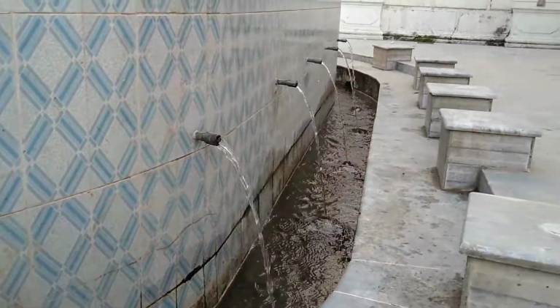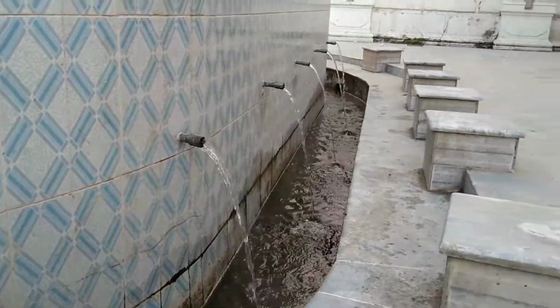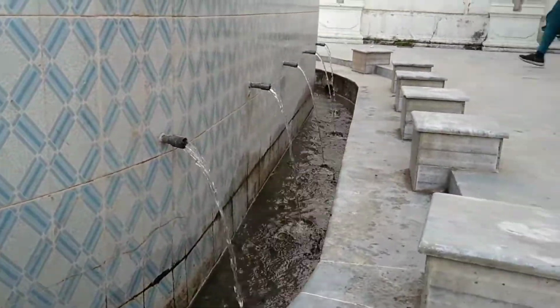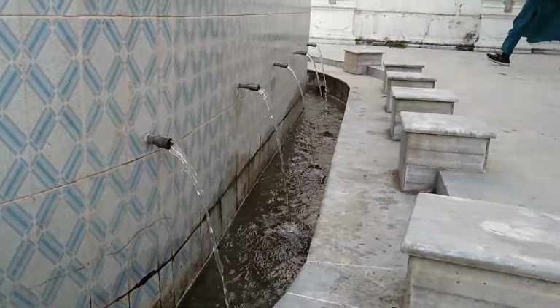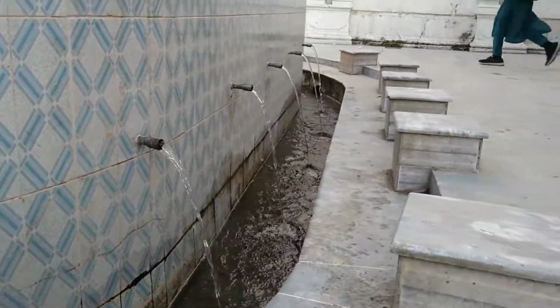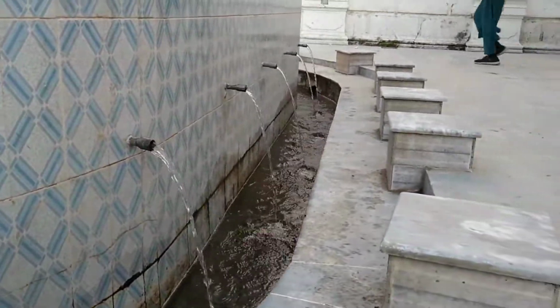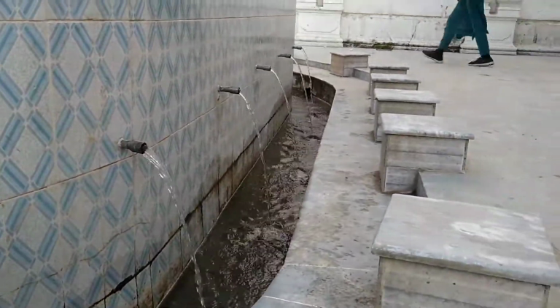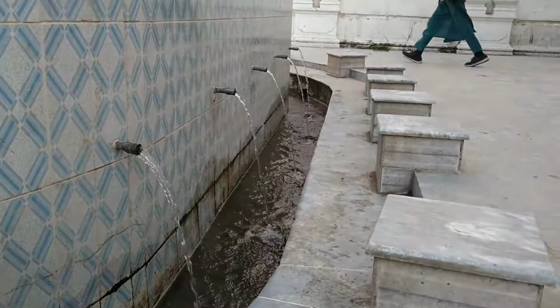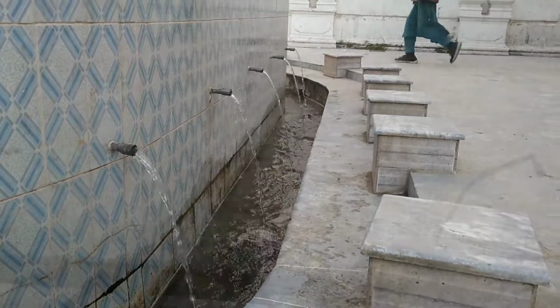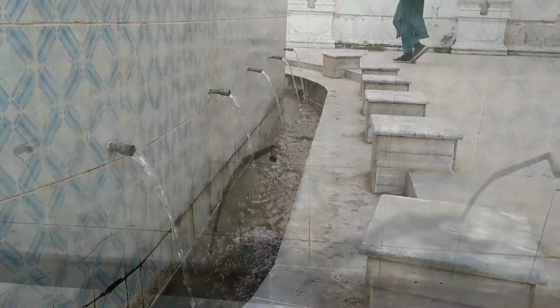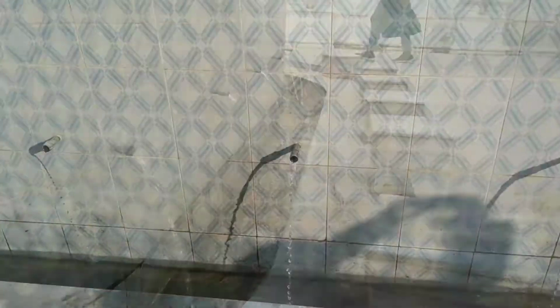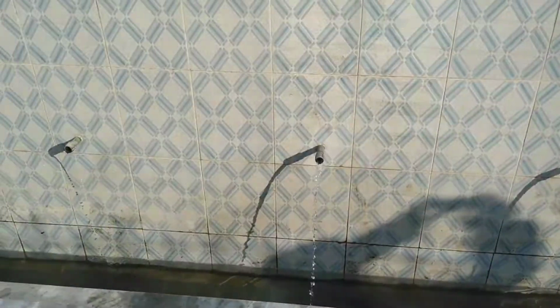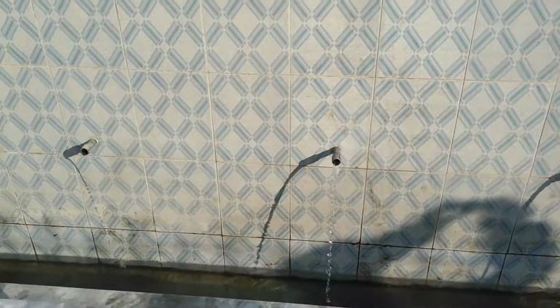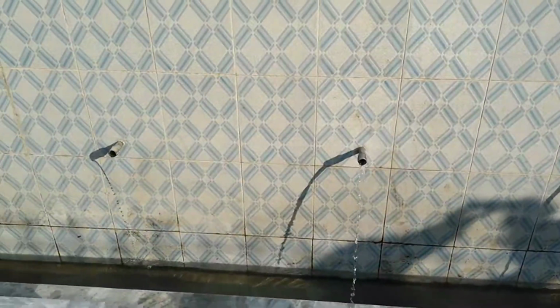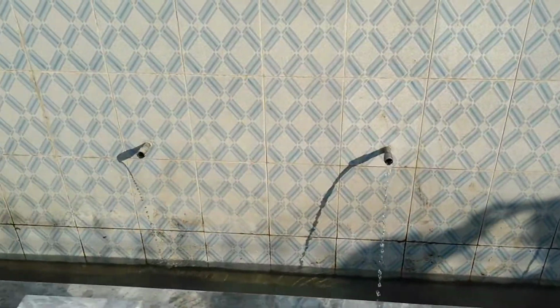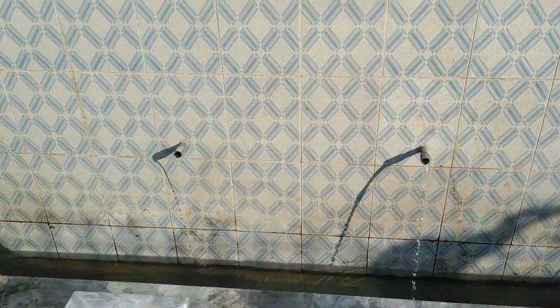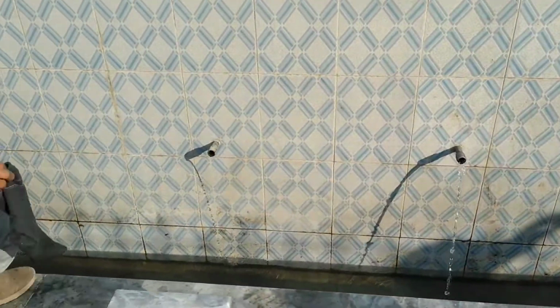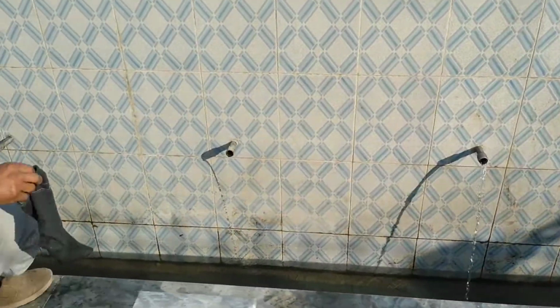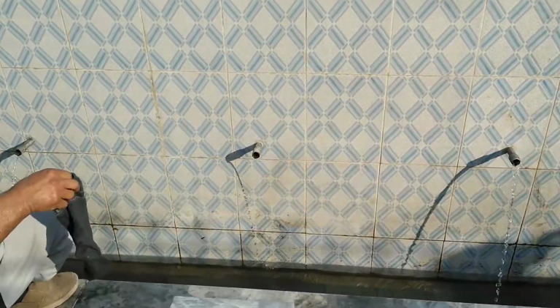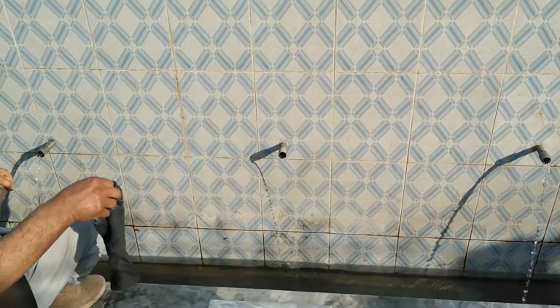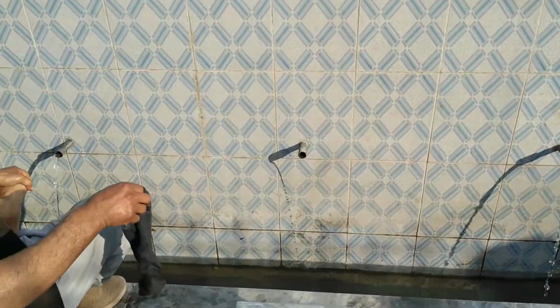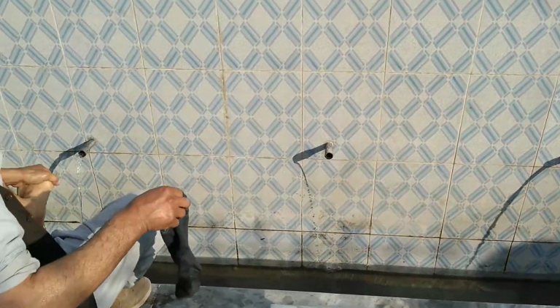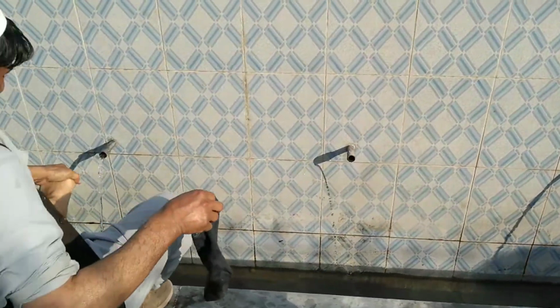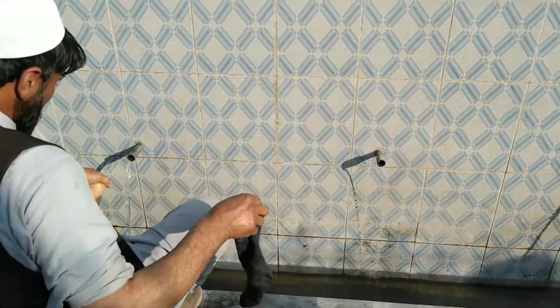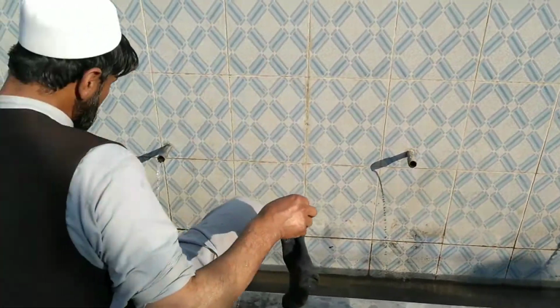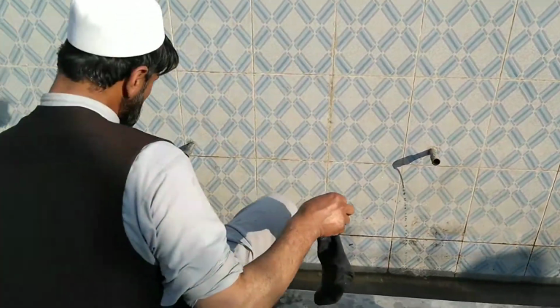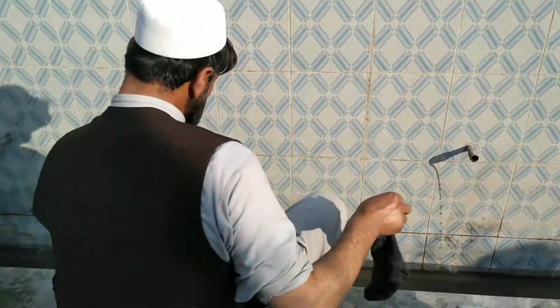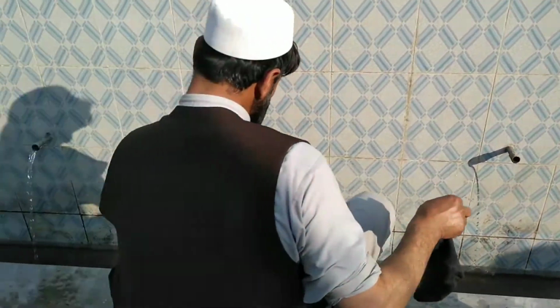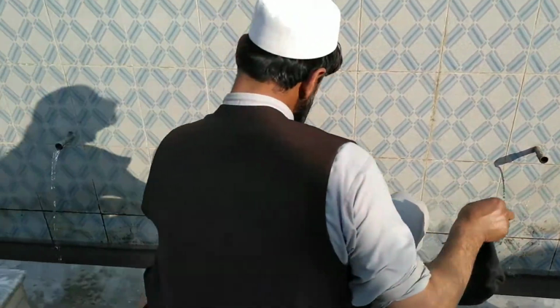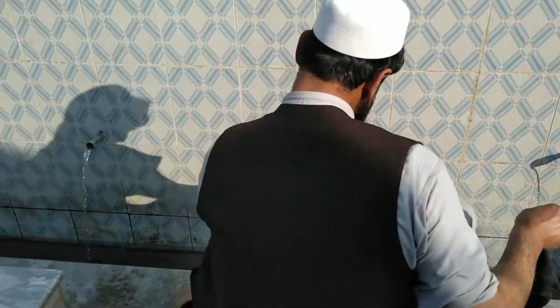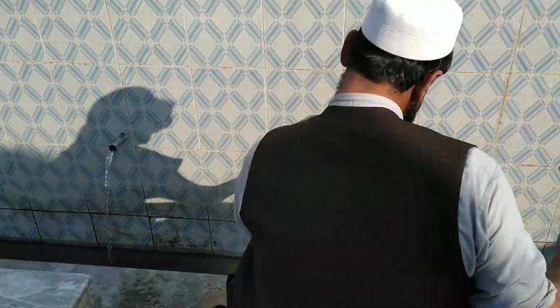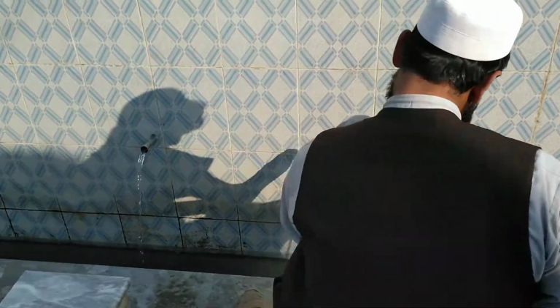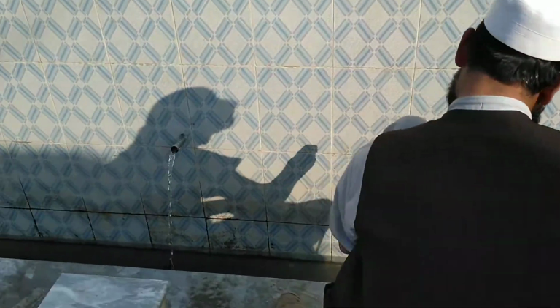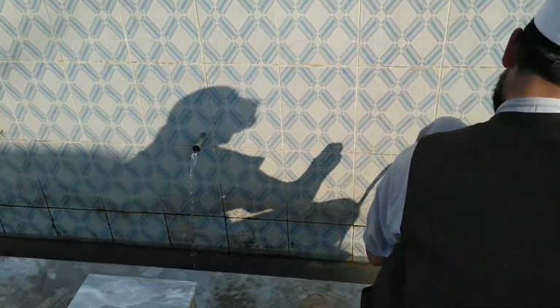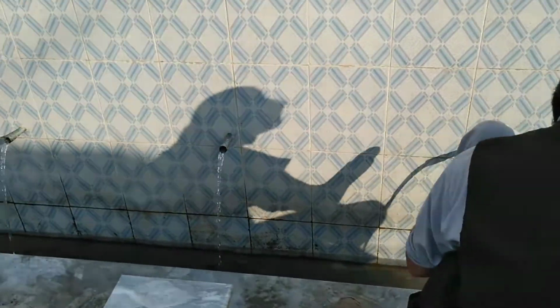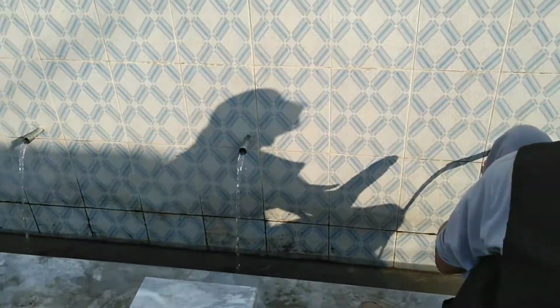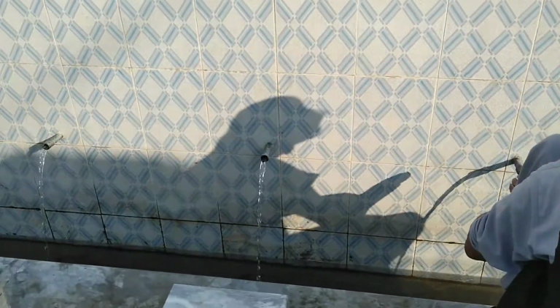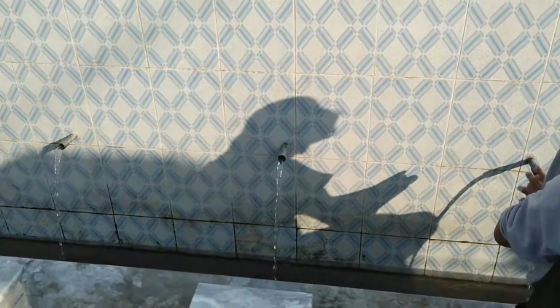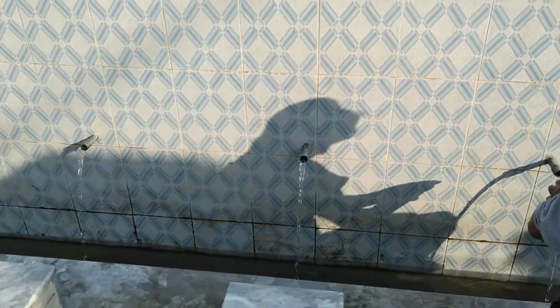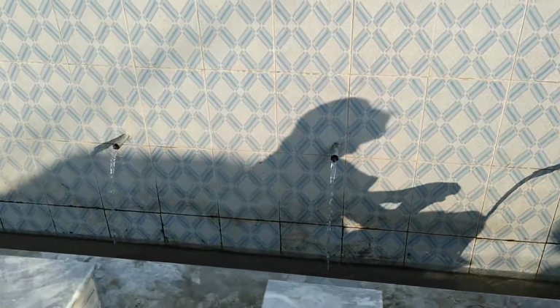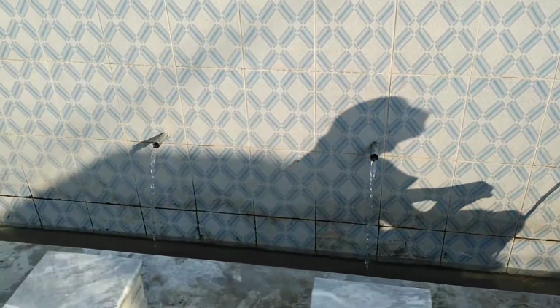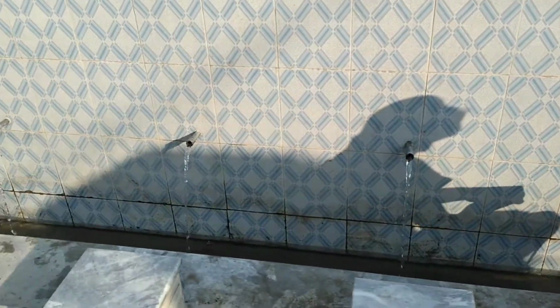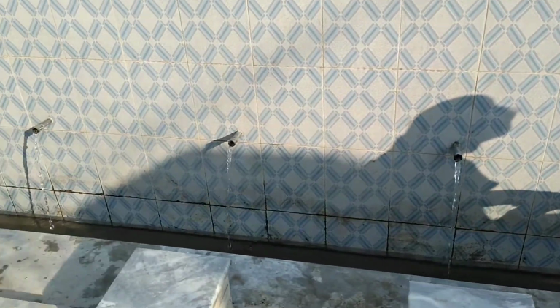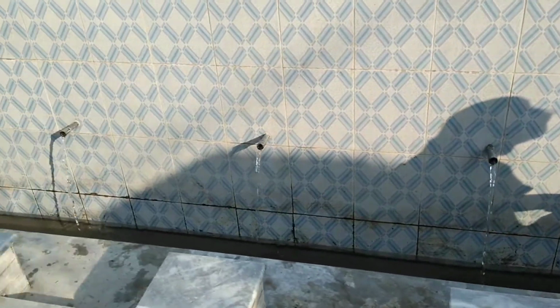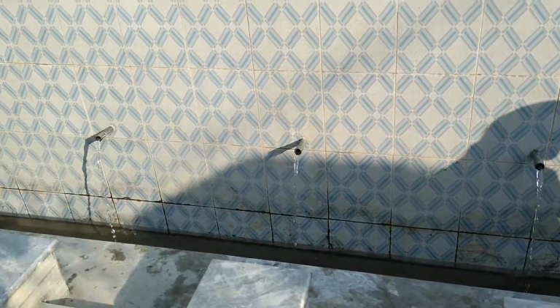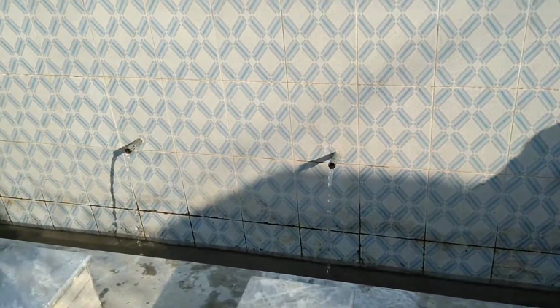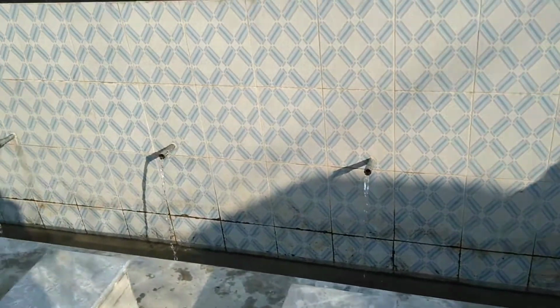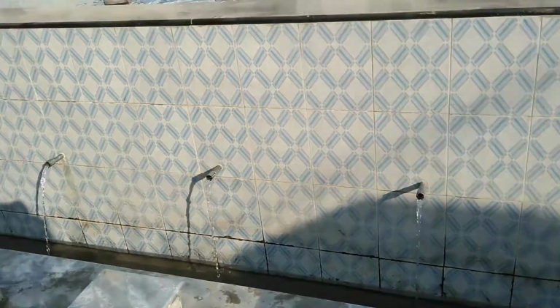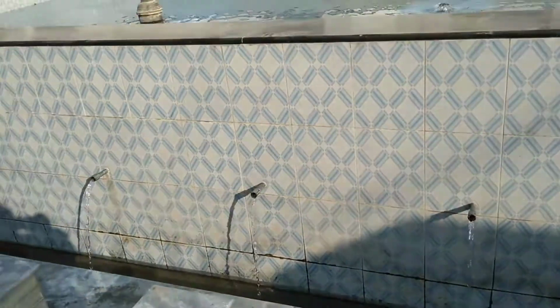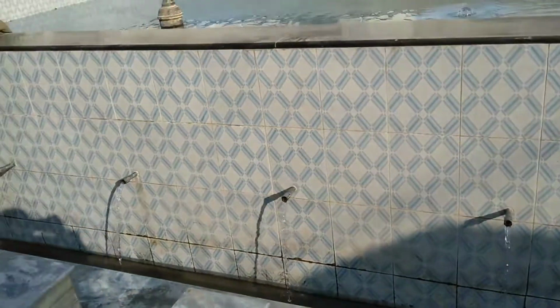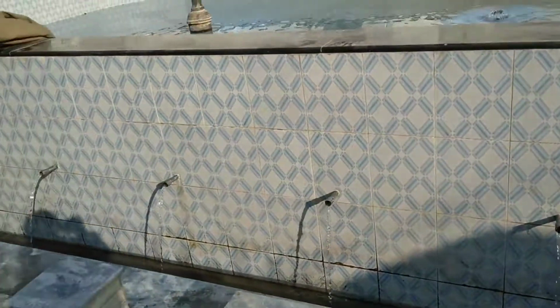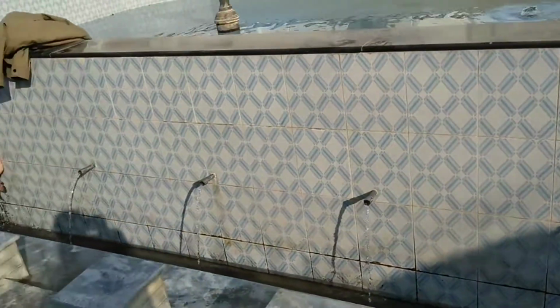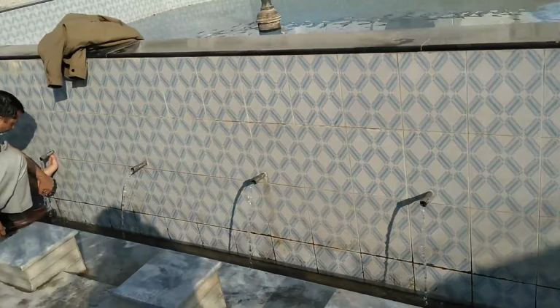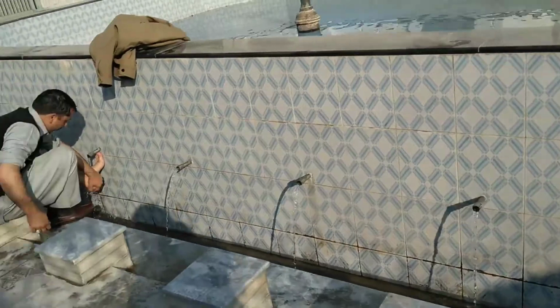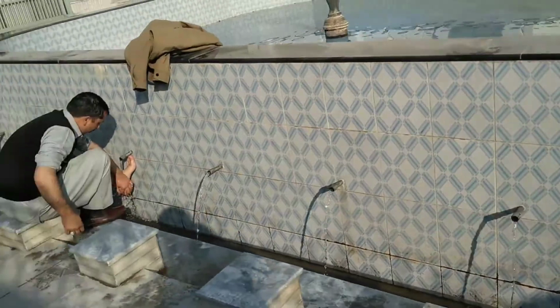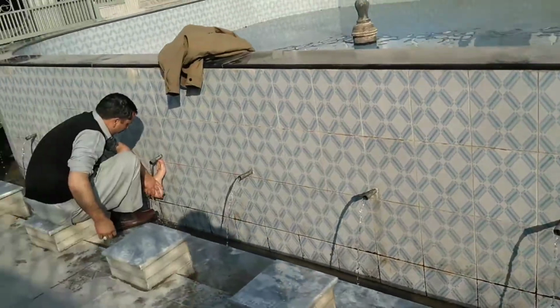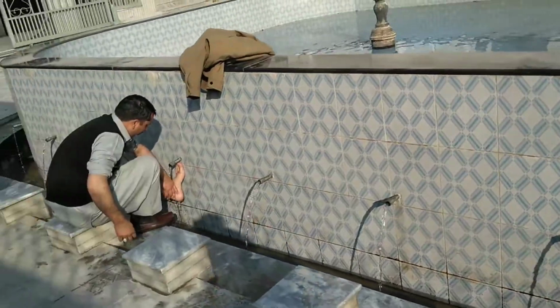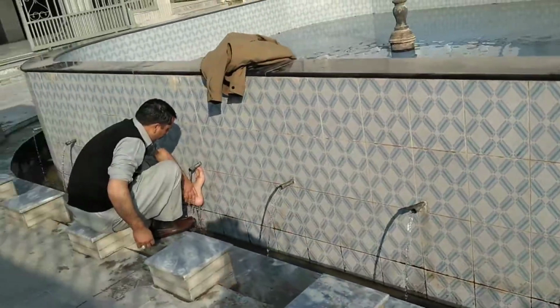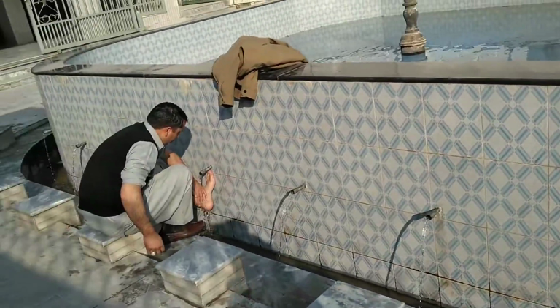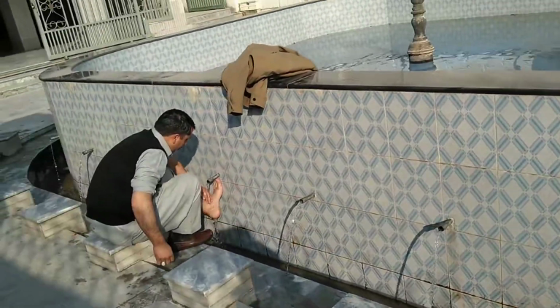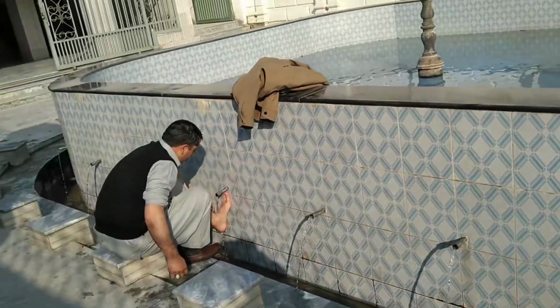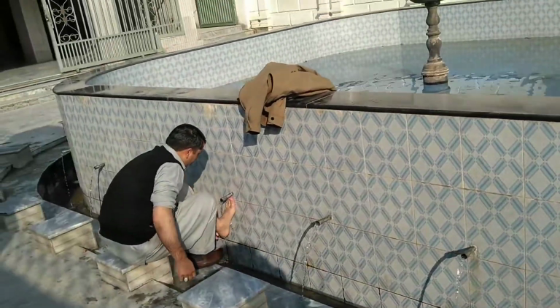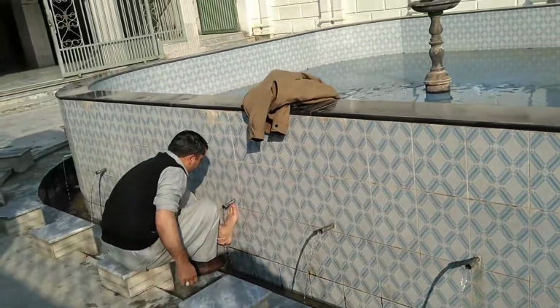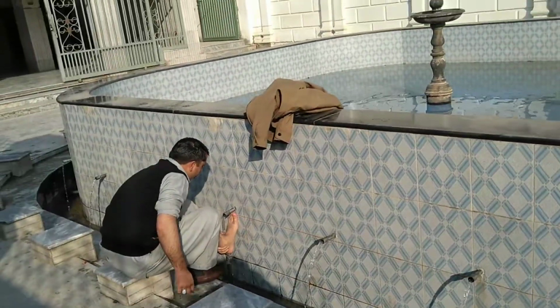Water flowing non-stop, no tap to turn off. You cannot stop this water from flowing.